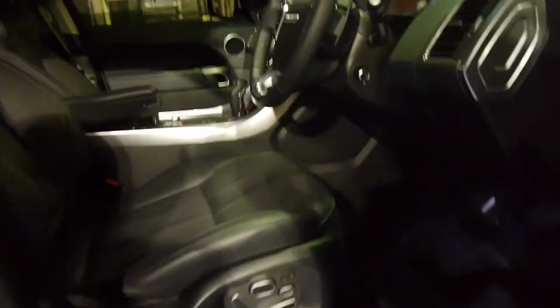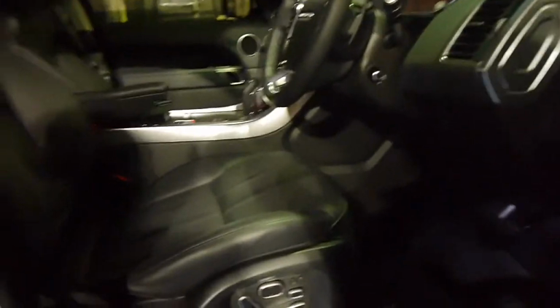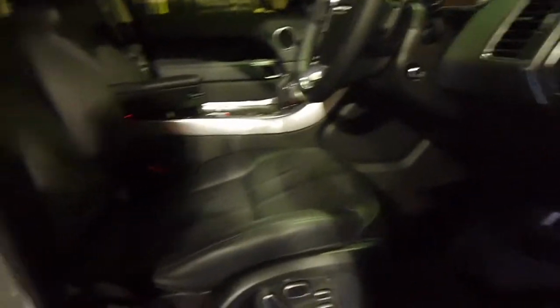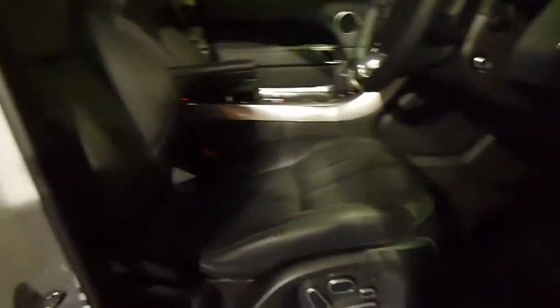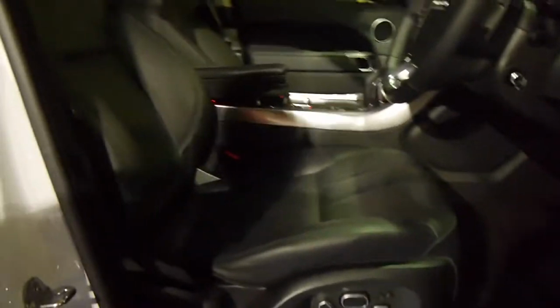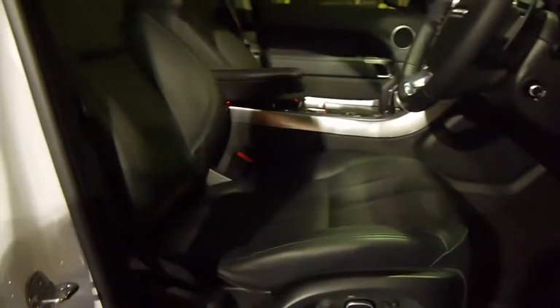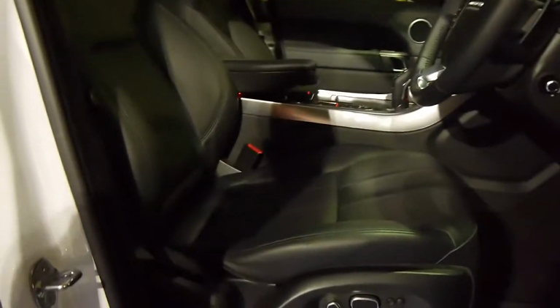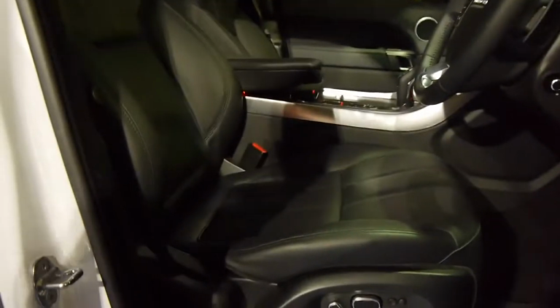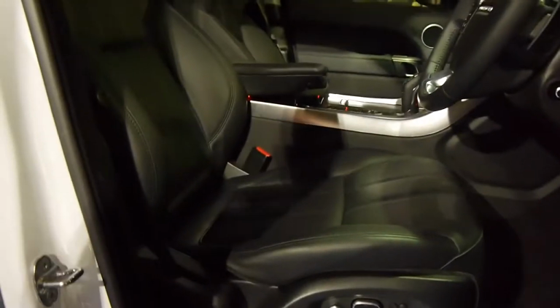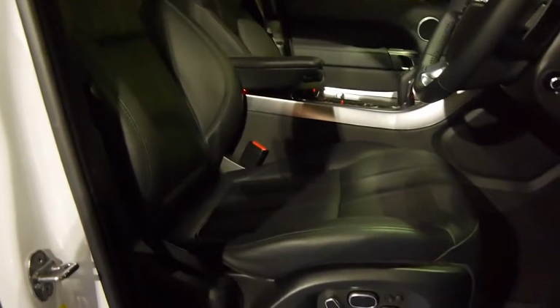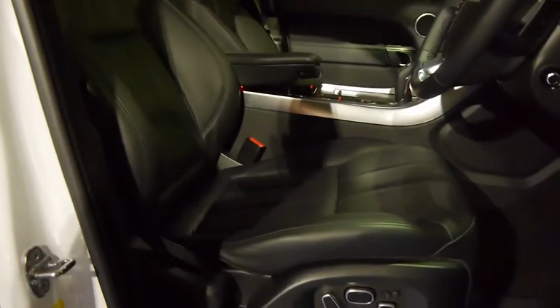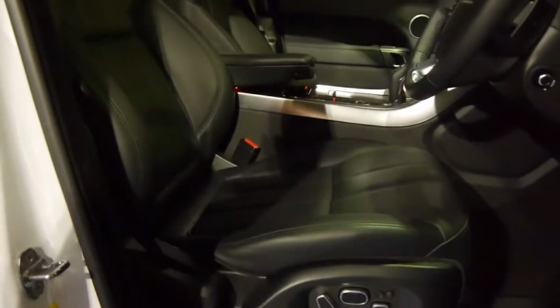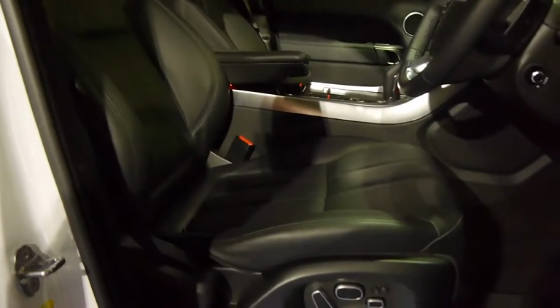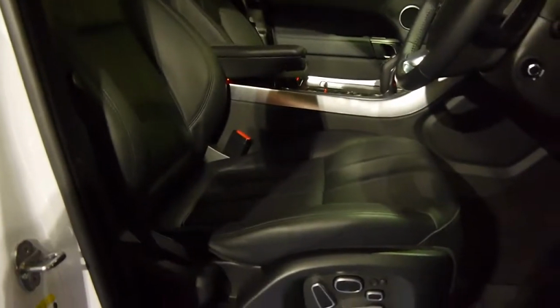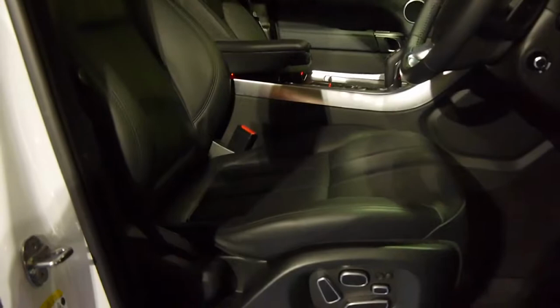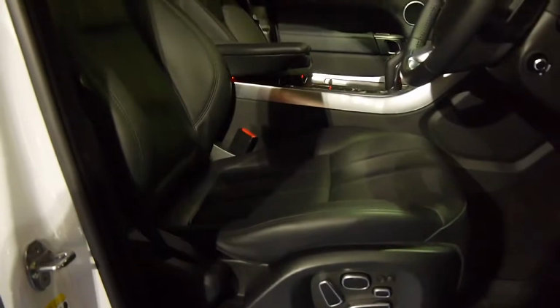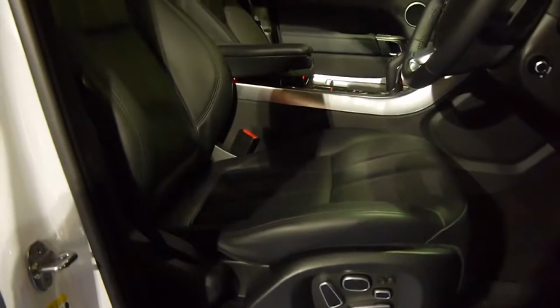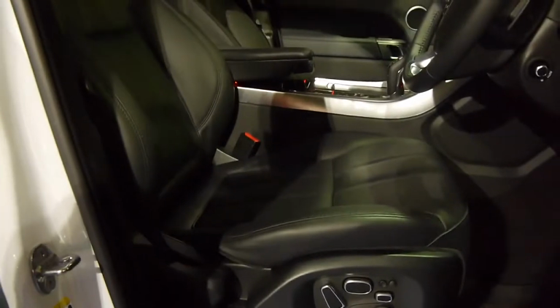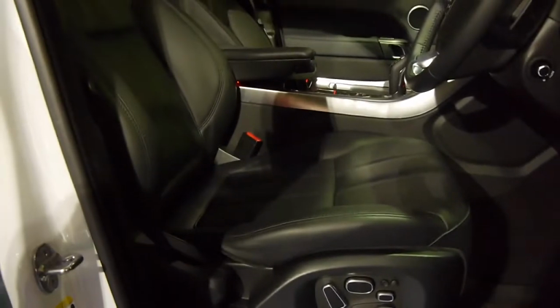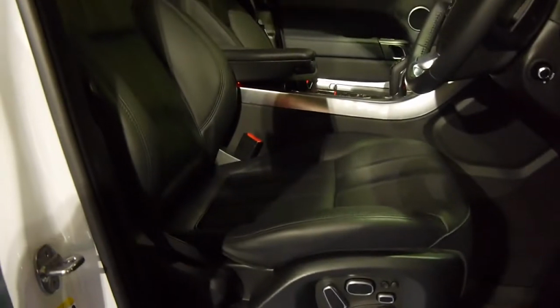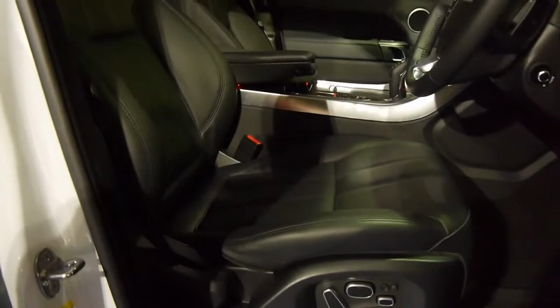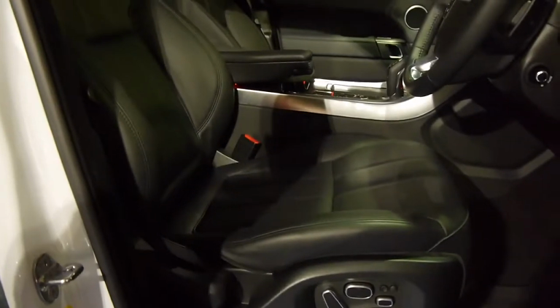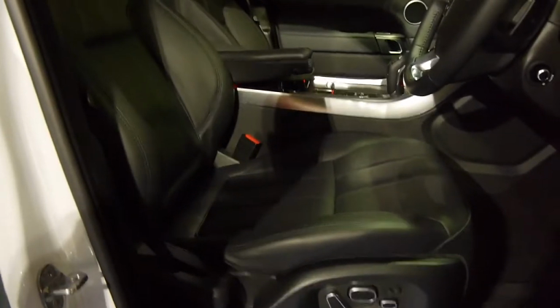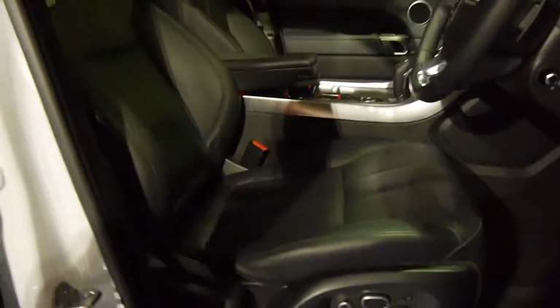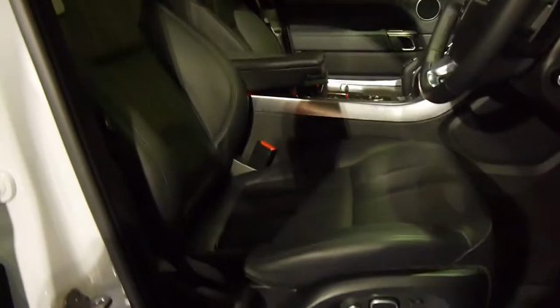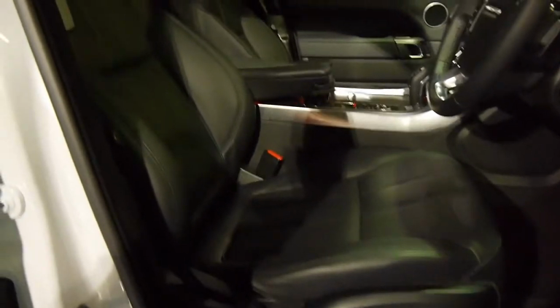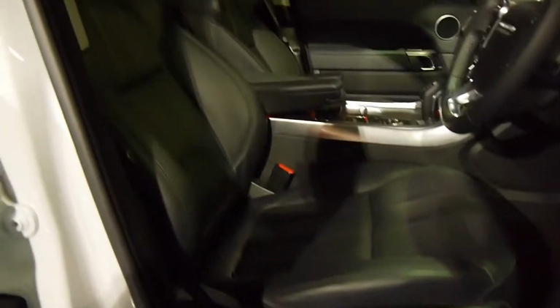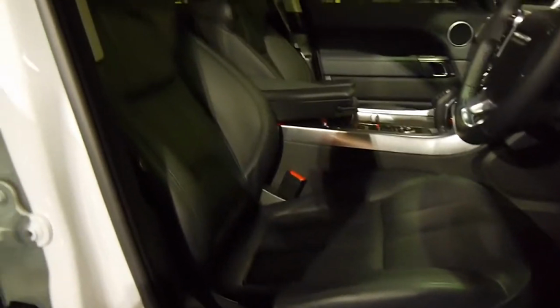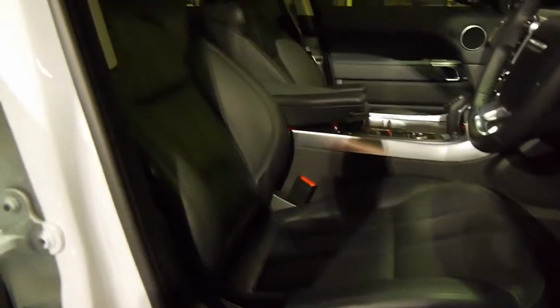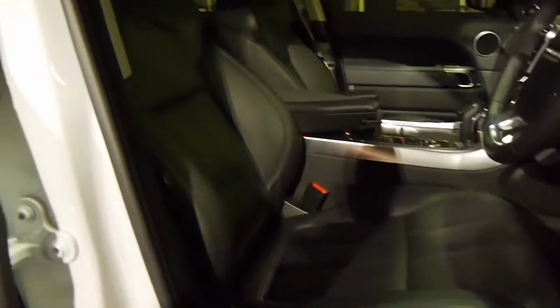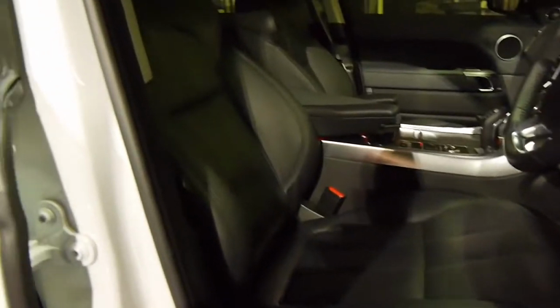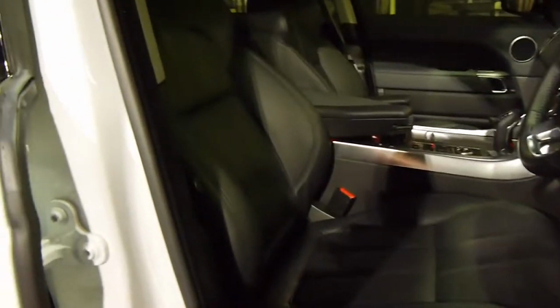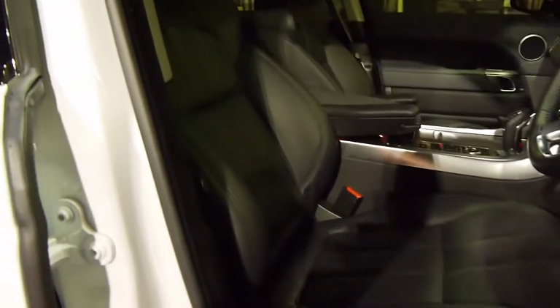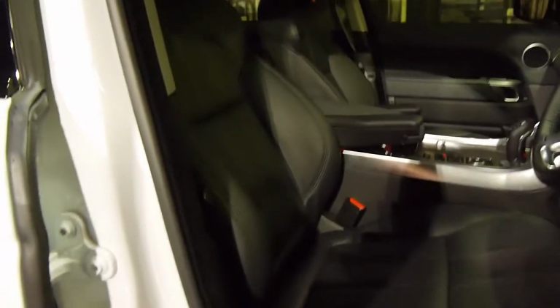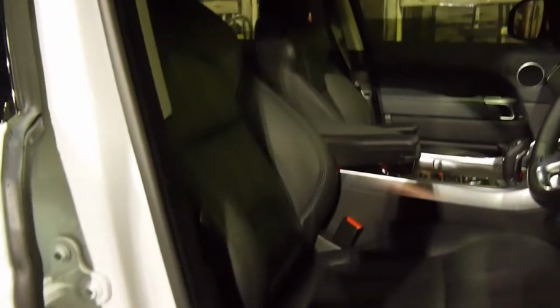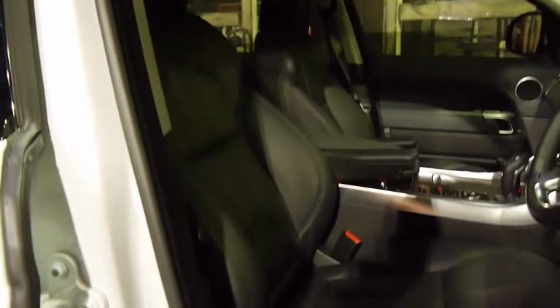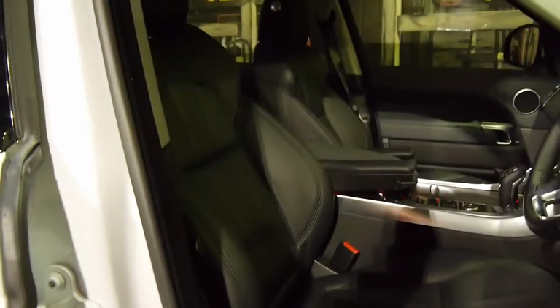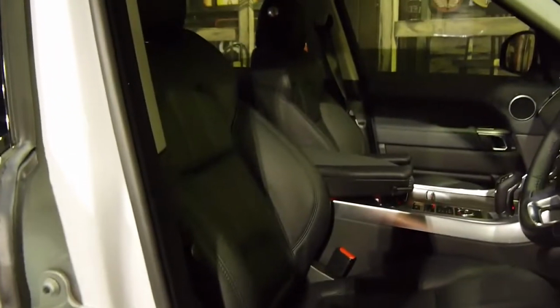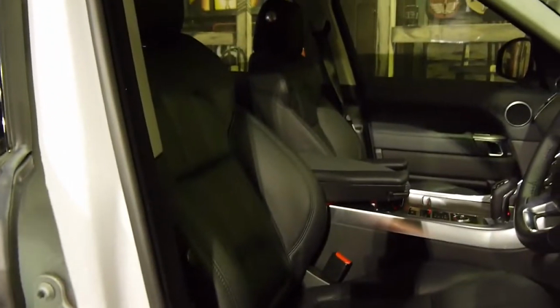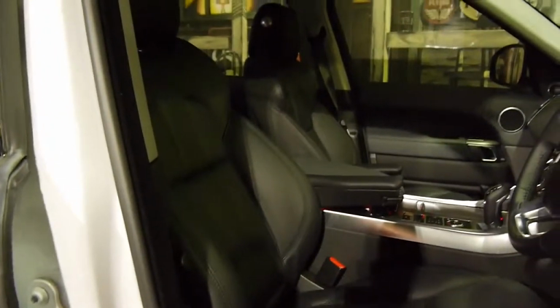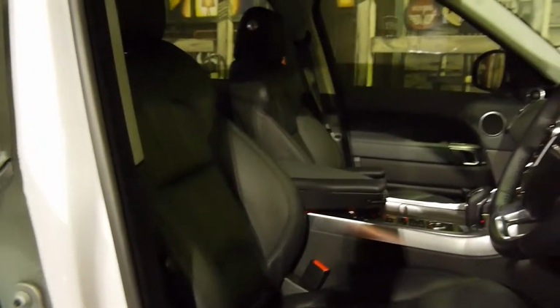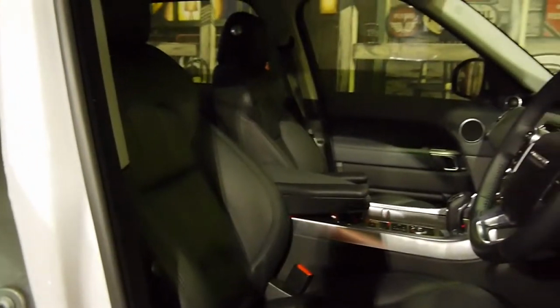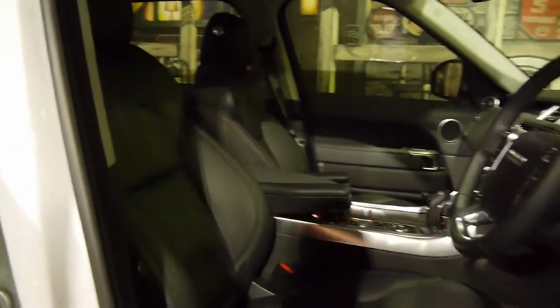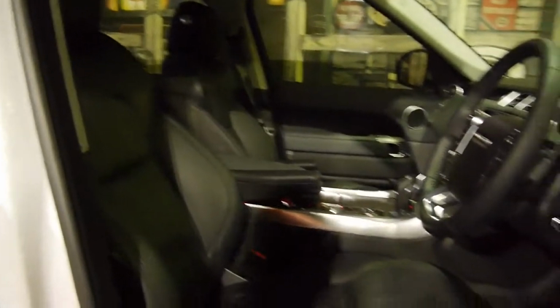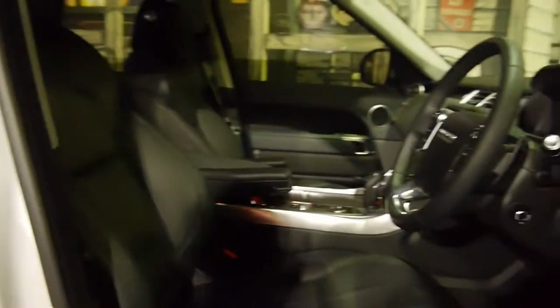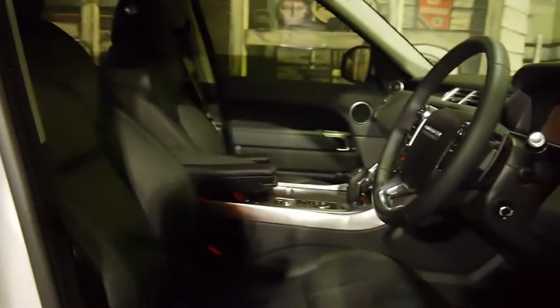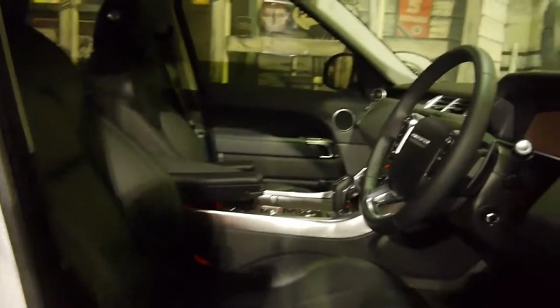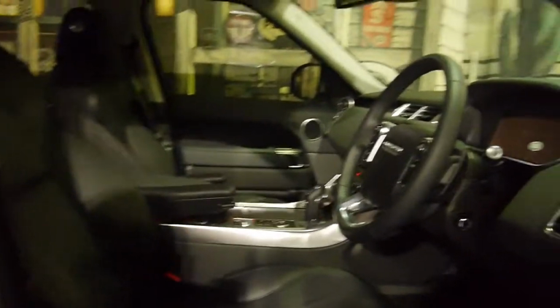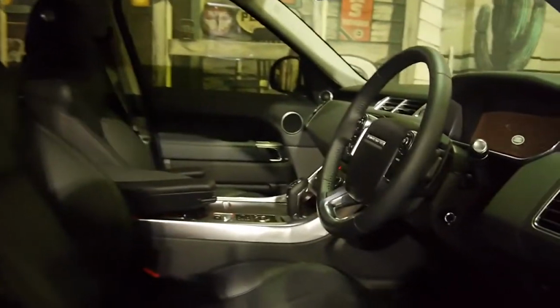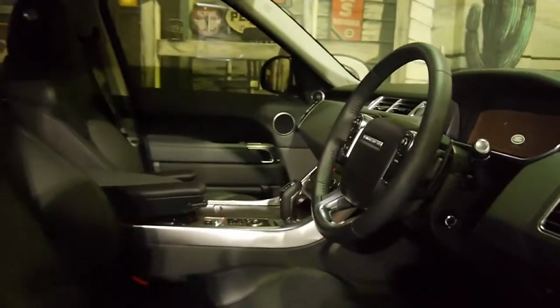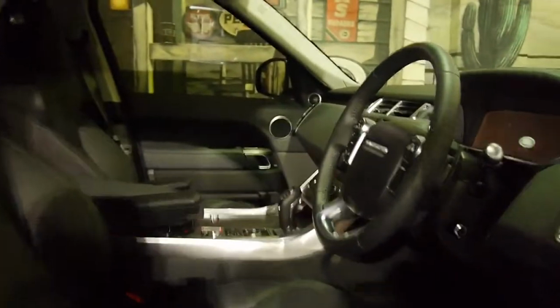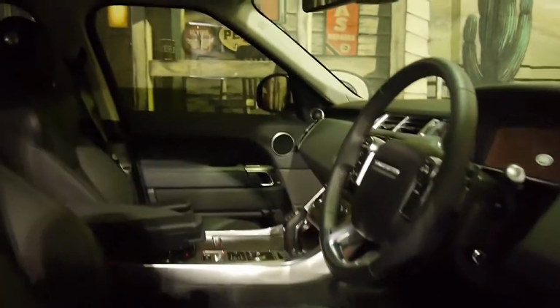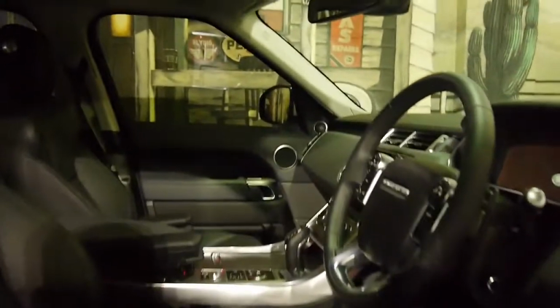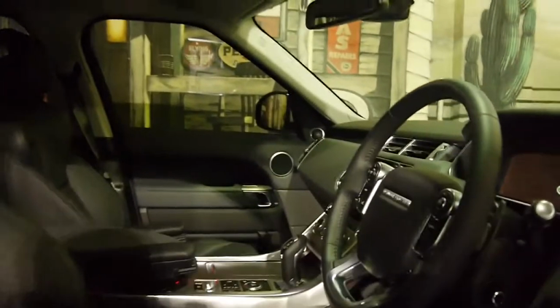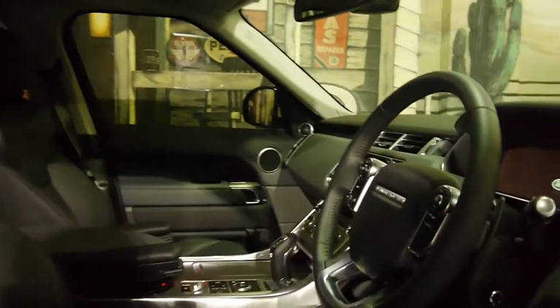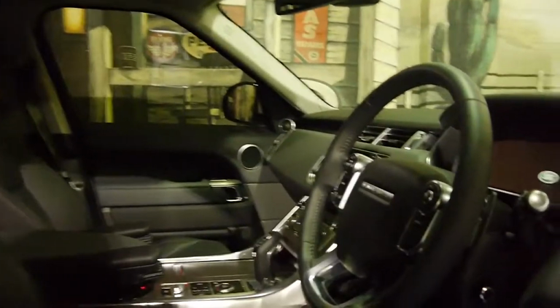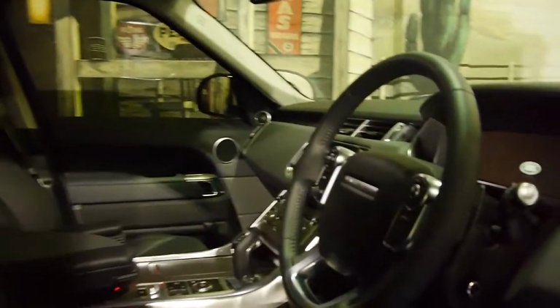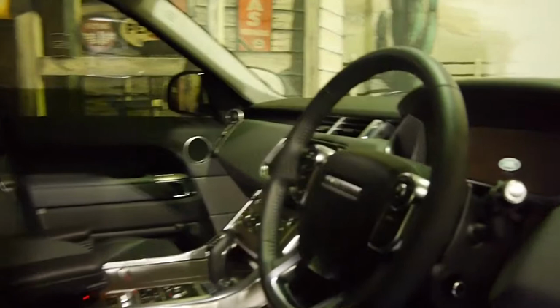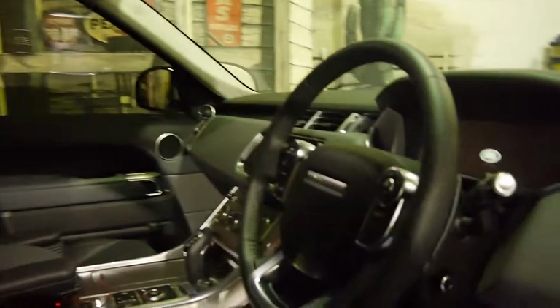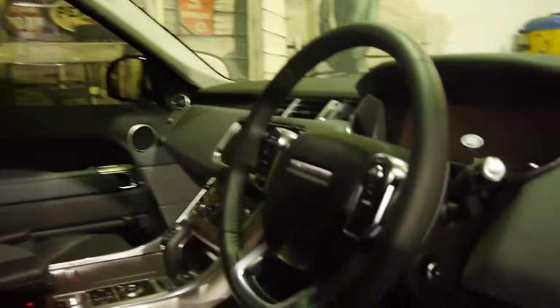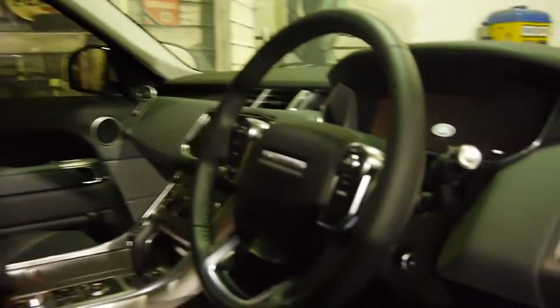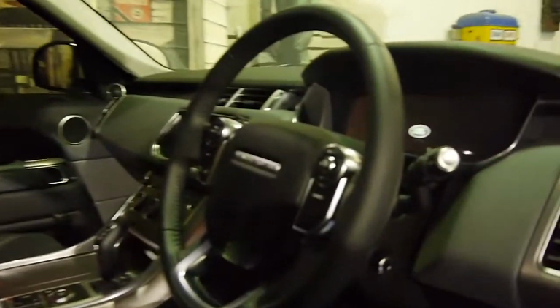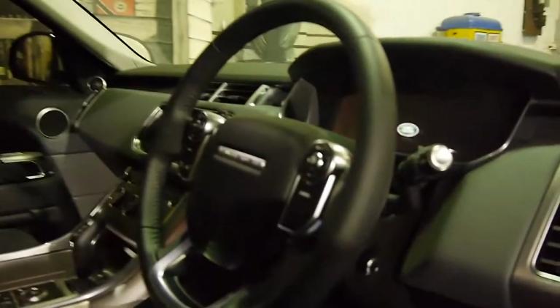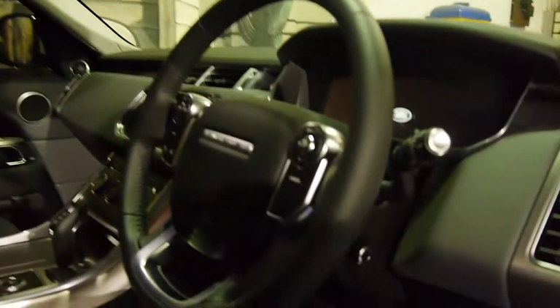Obviously everything is electric — lumbar support, hugging seats. January 2015 compliance.